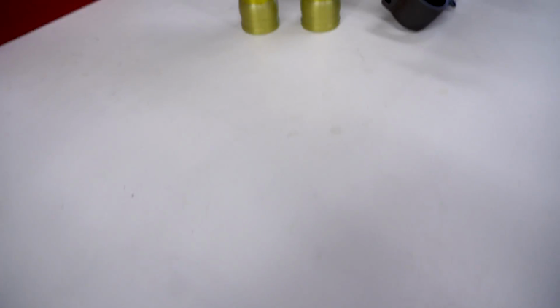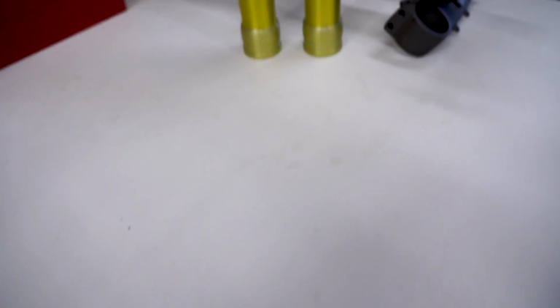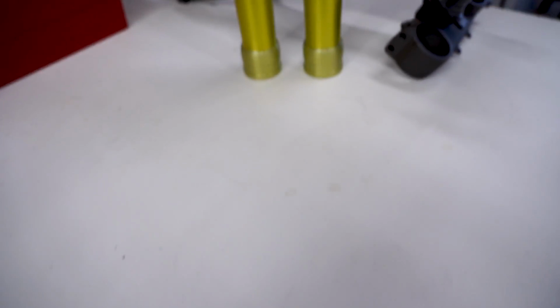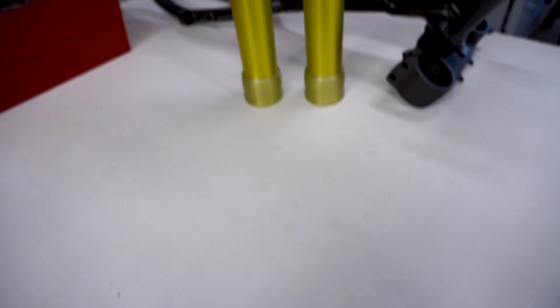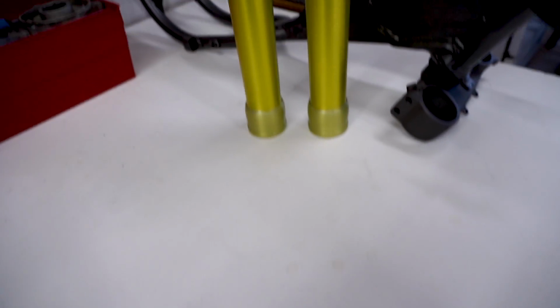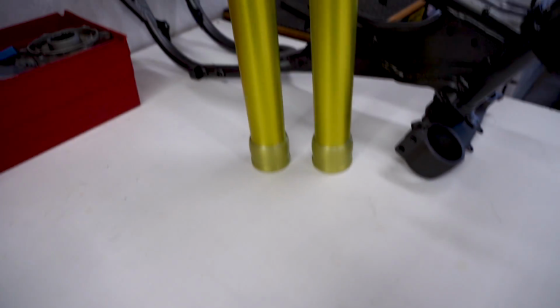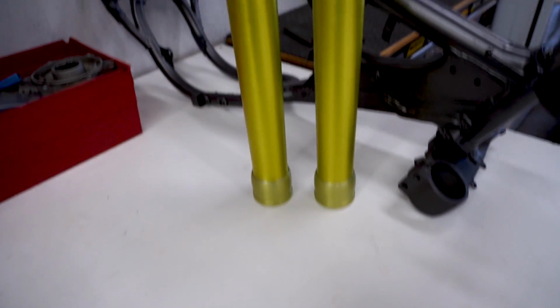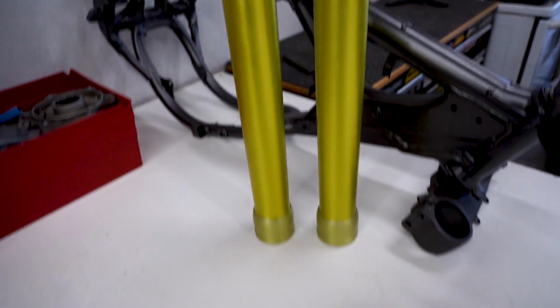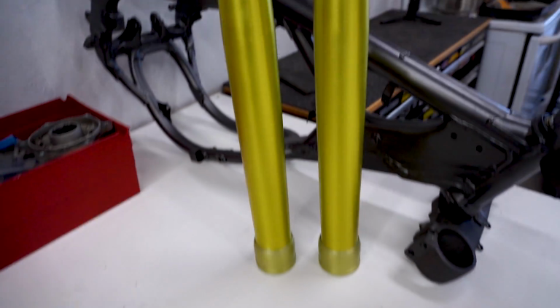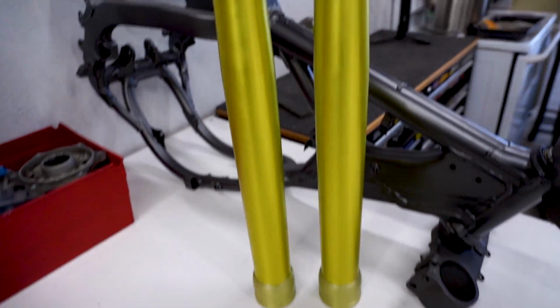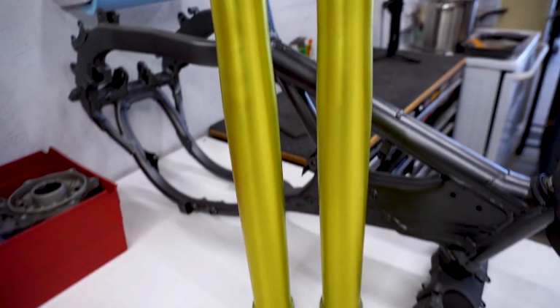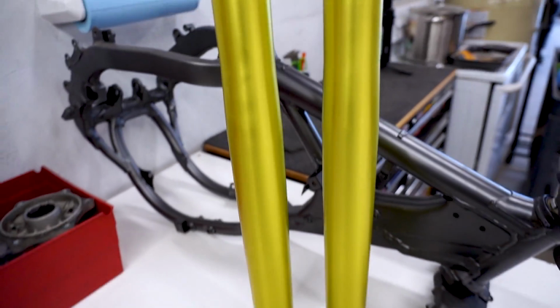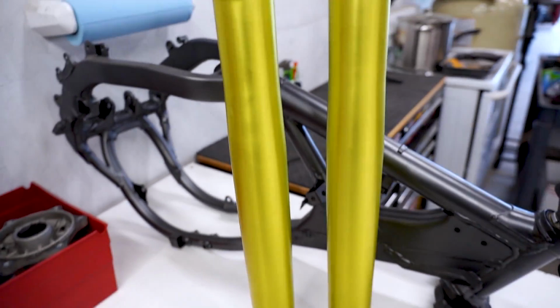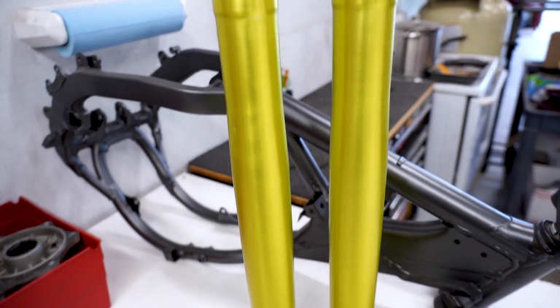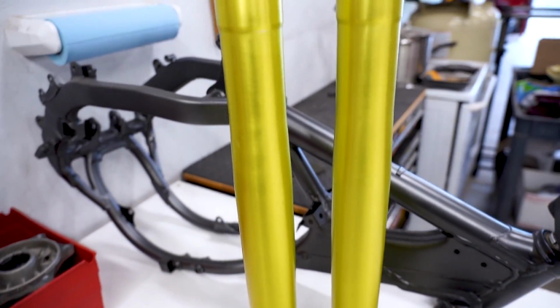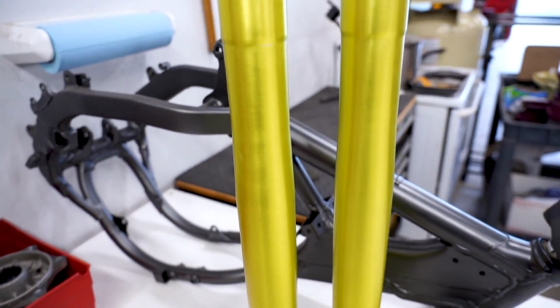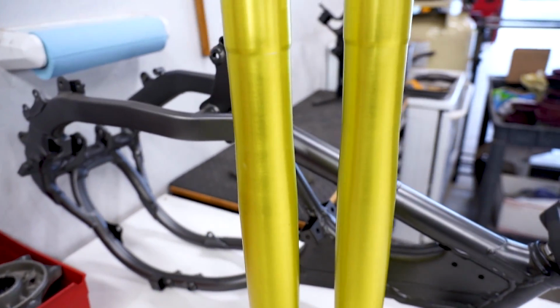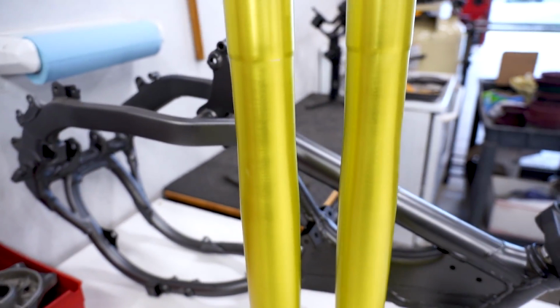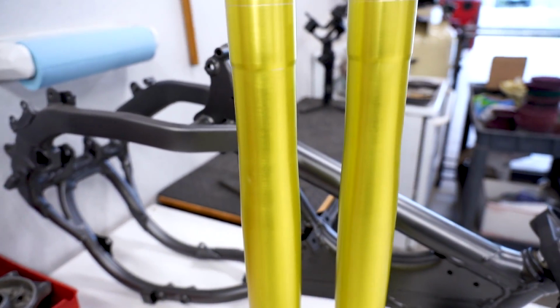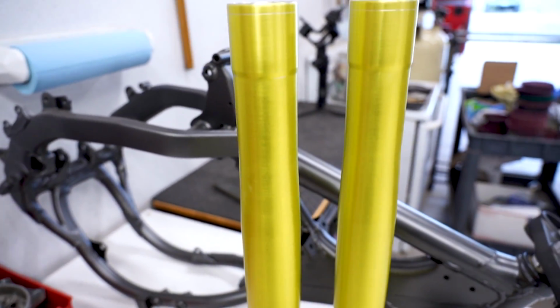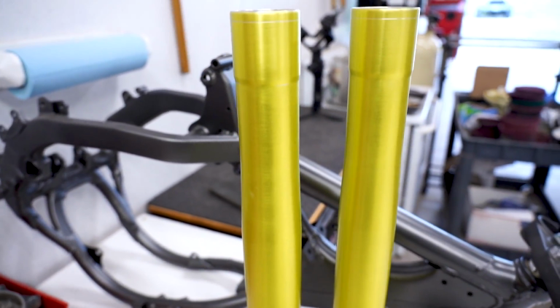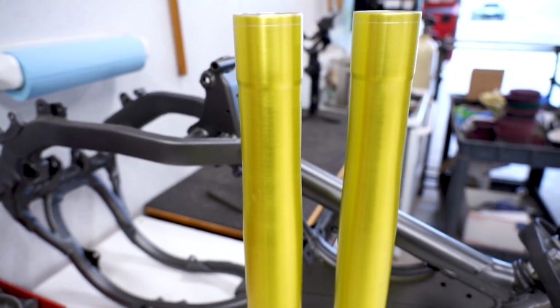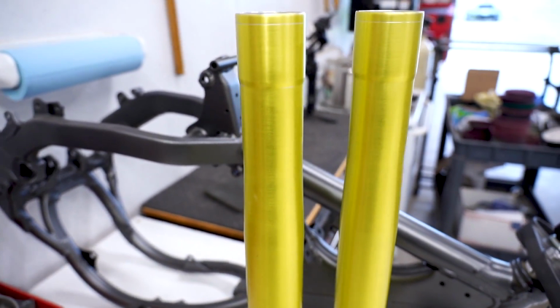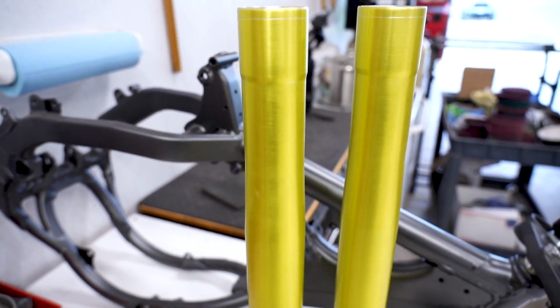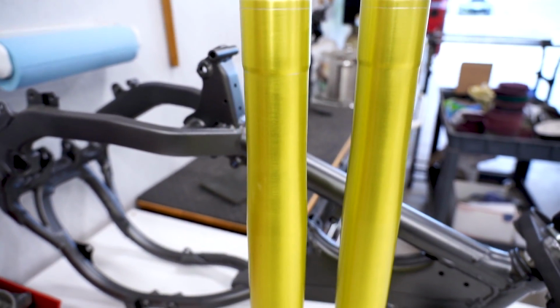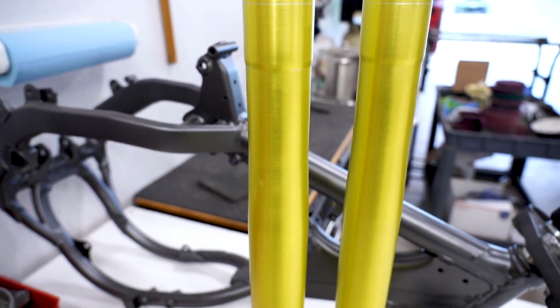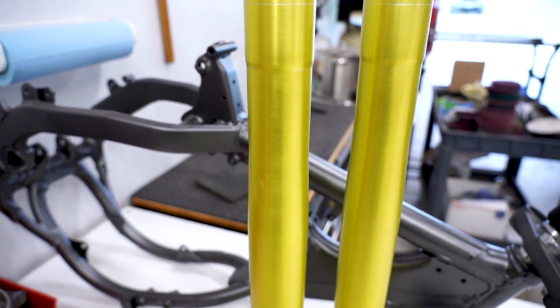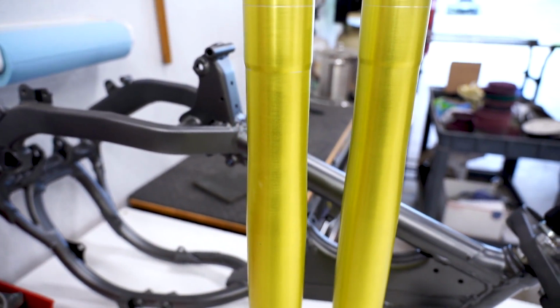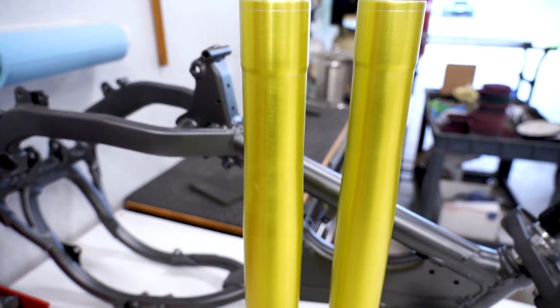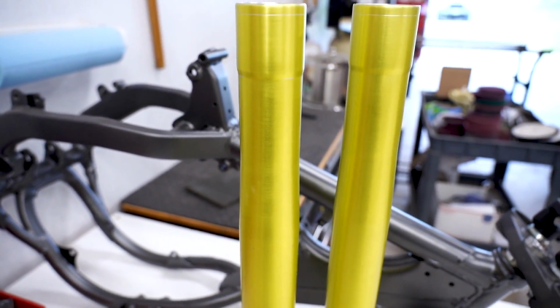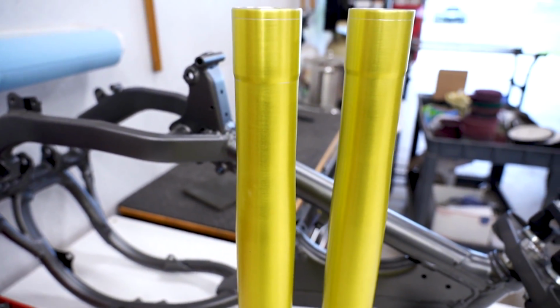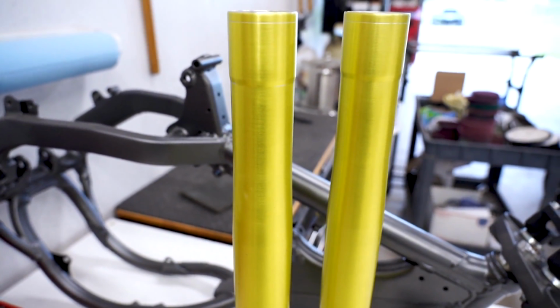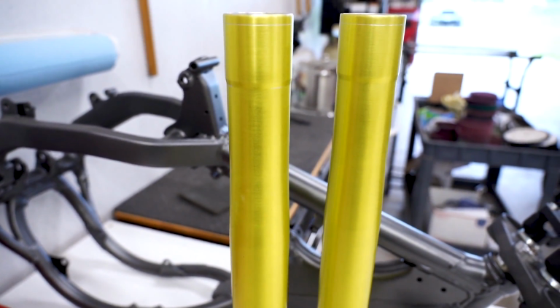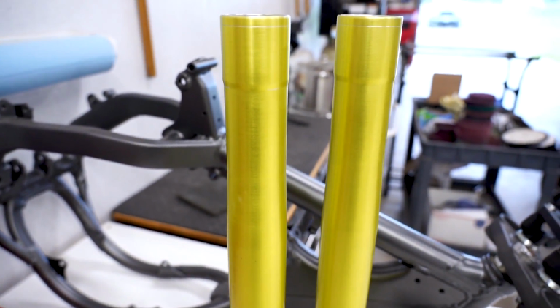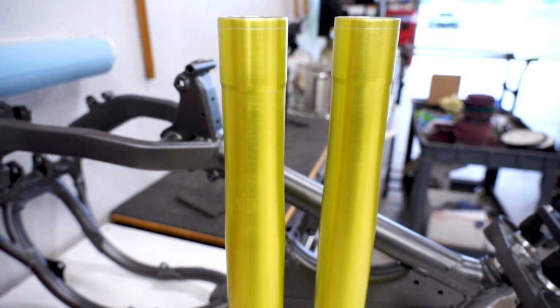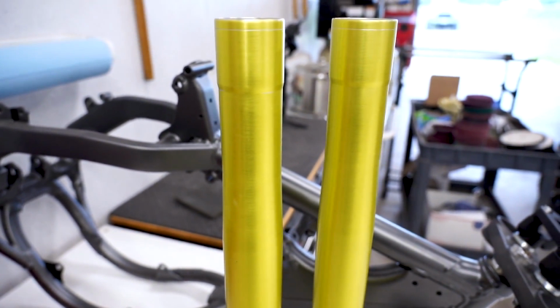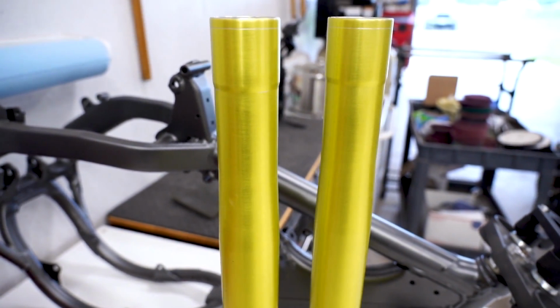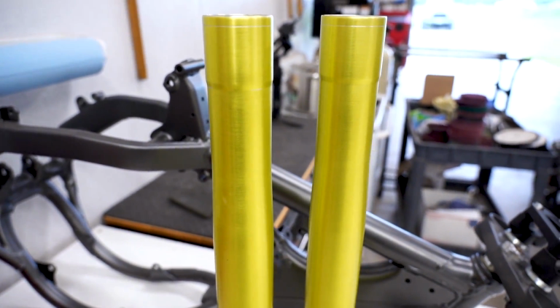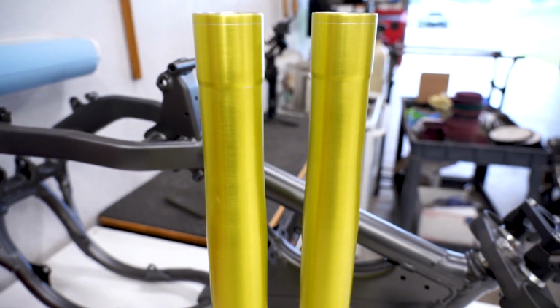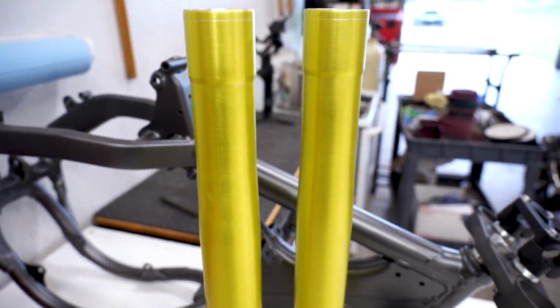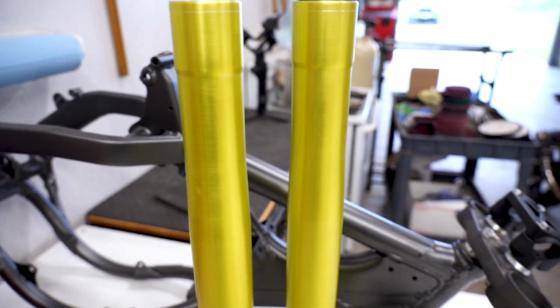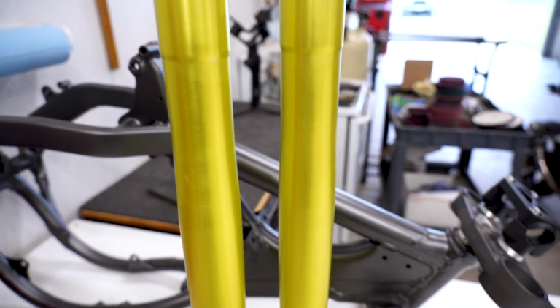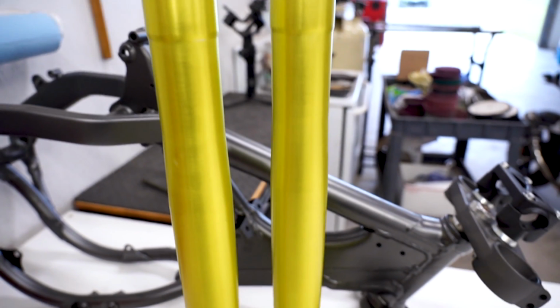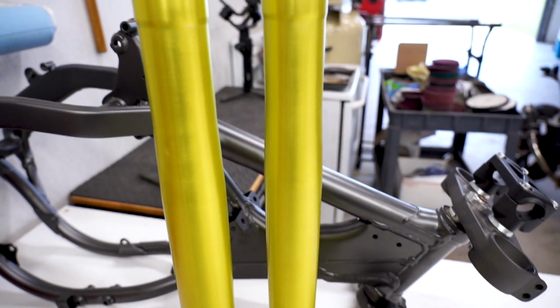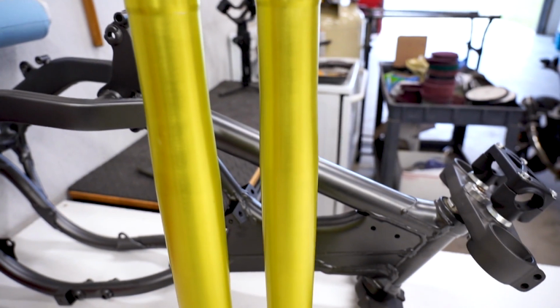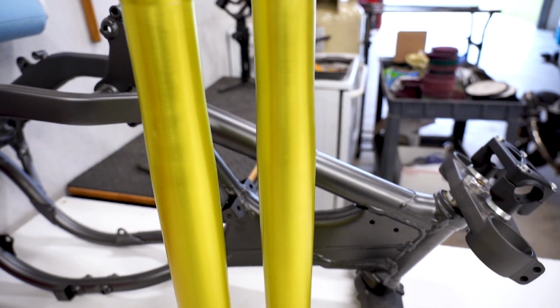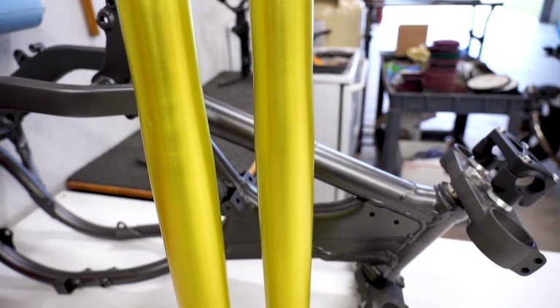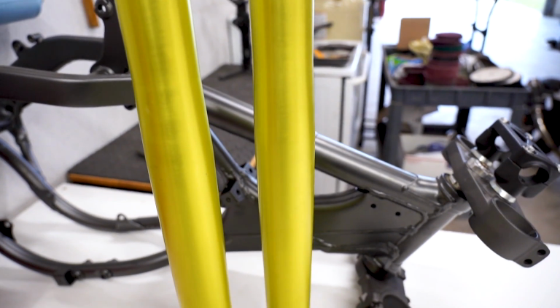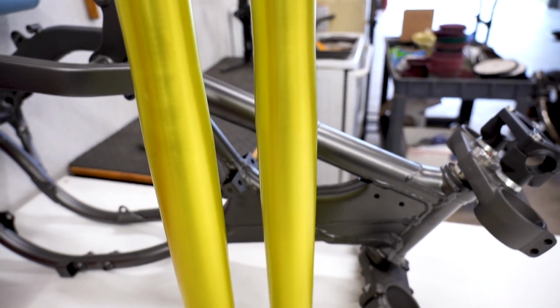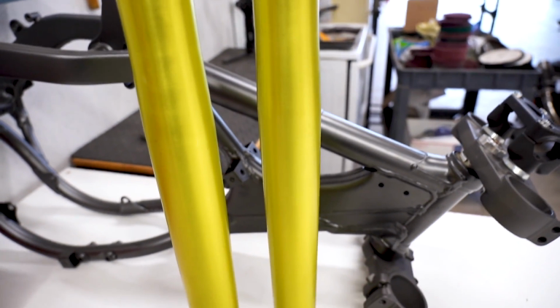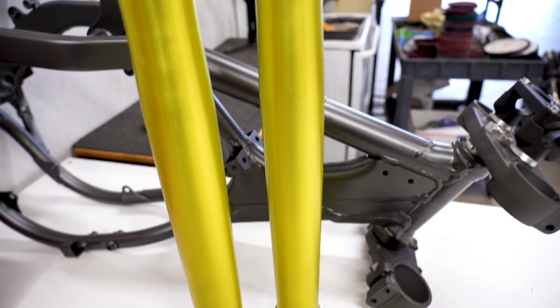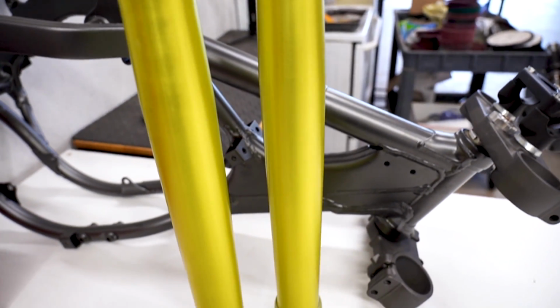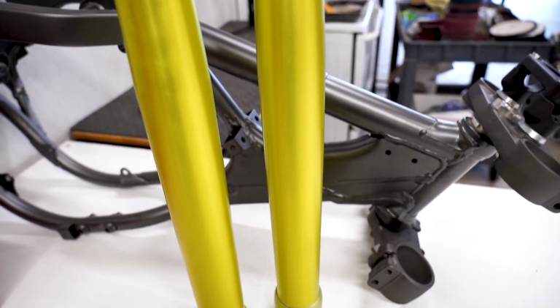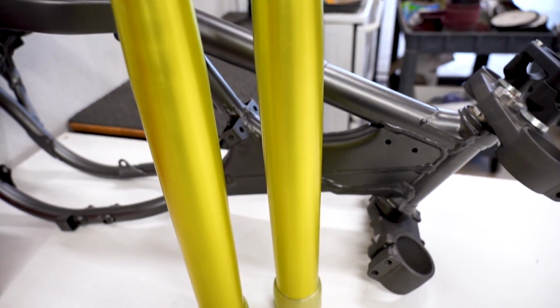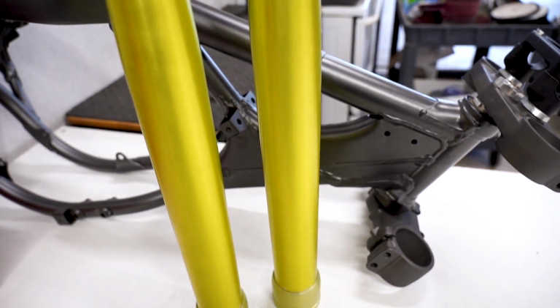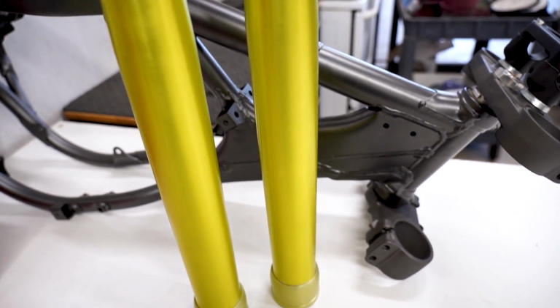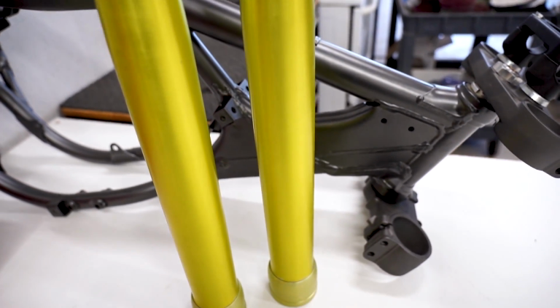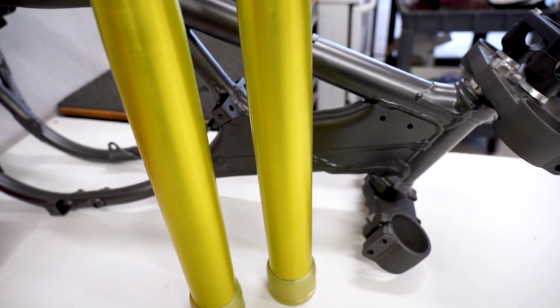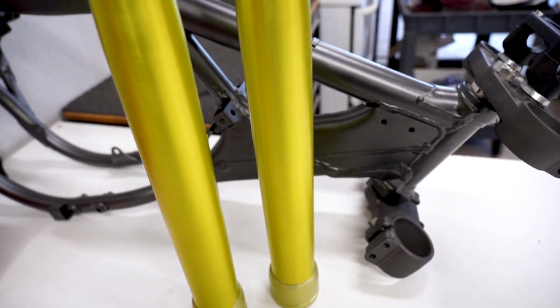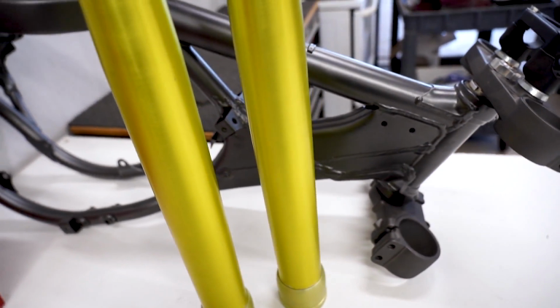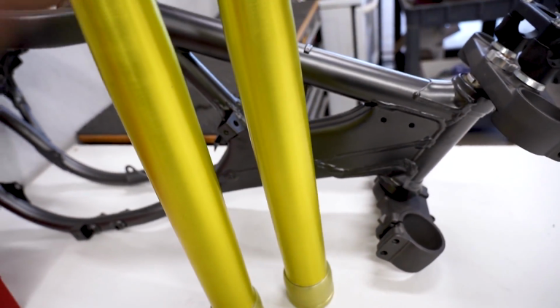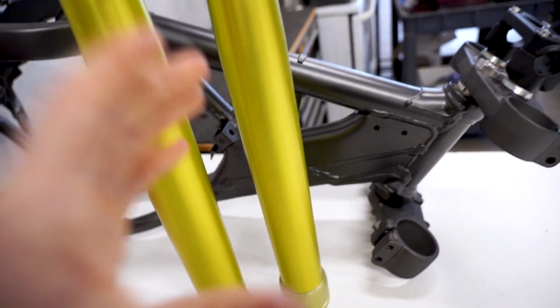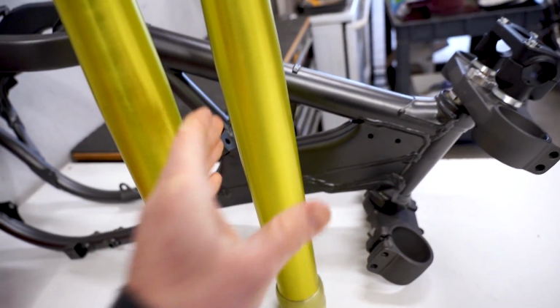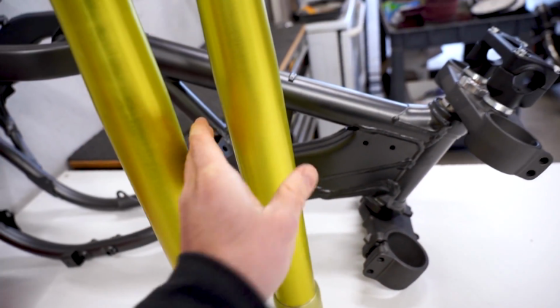Check this out guys - fork tubes are back from anodizing. These things are insane. That color is just gonna pop like no other.